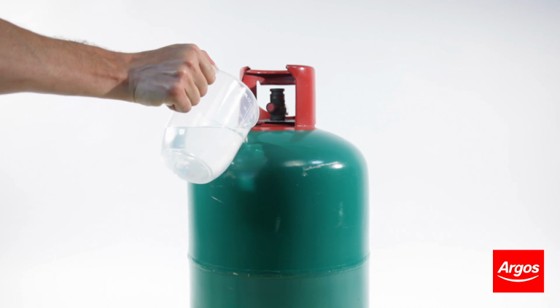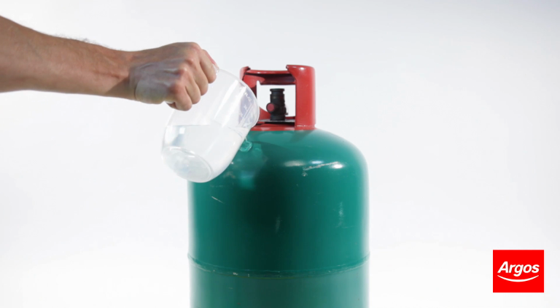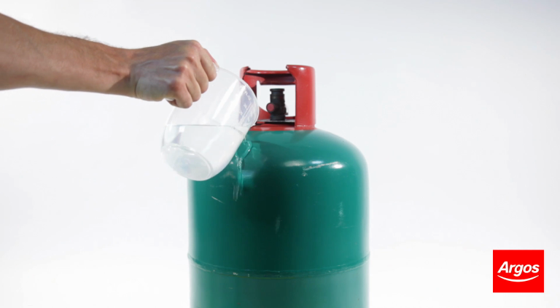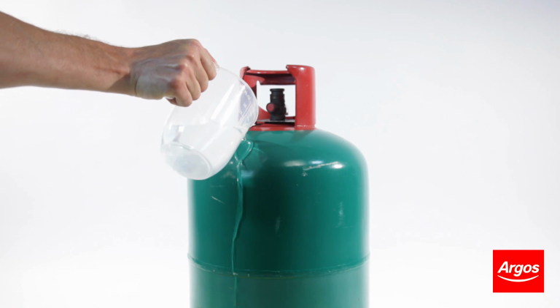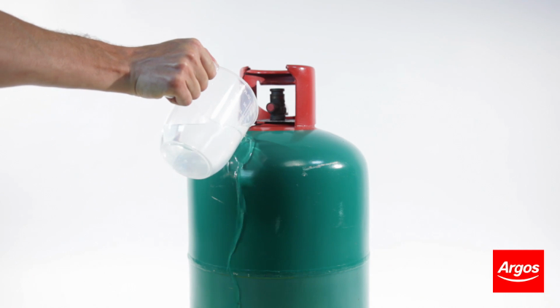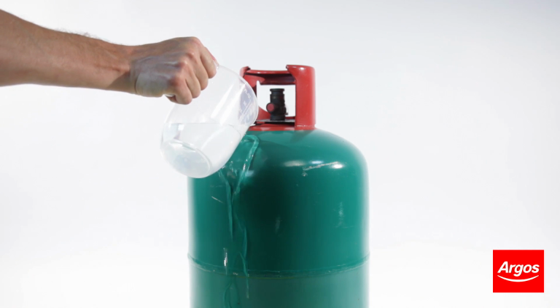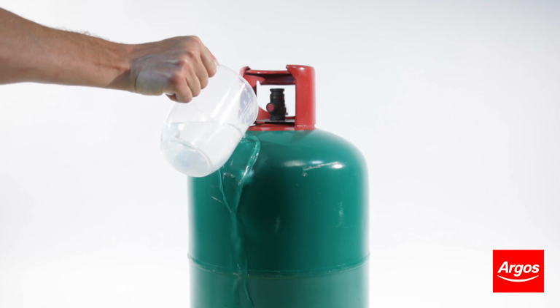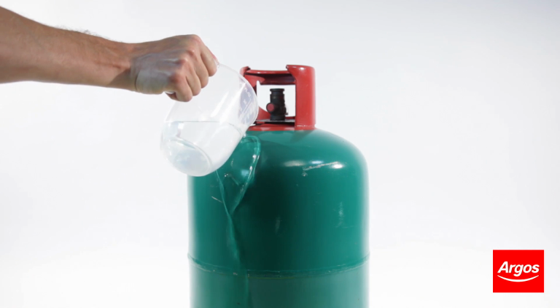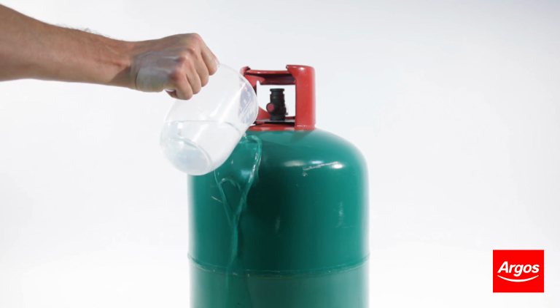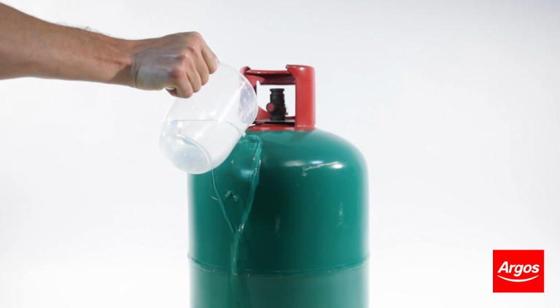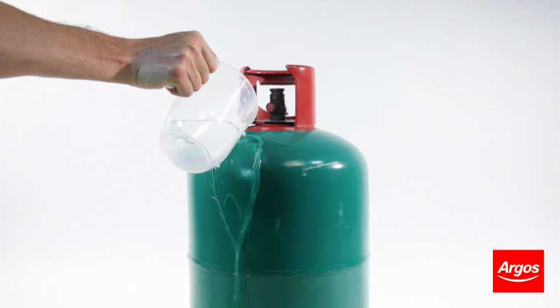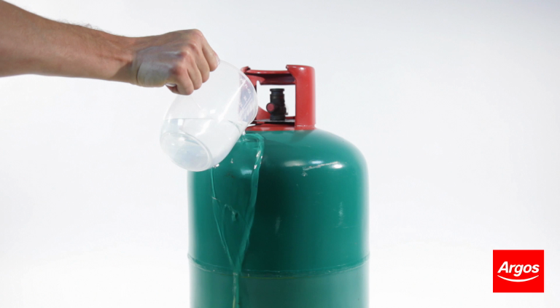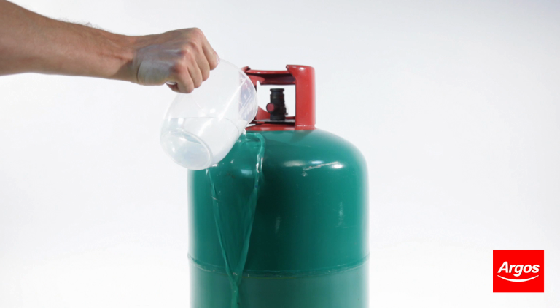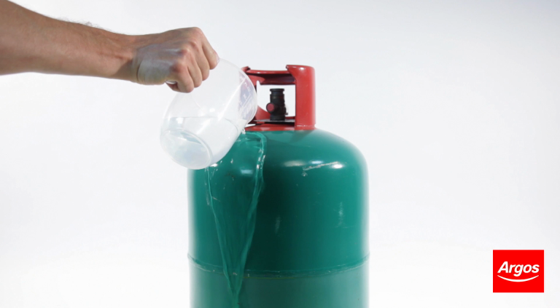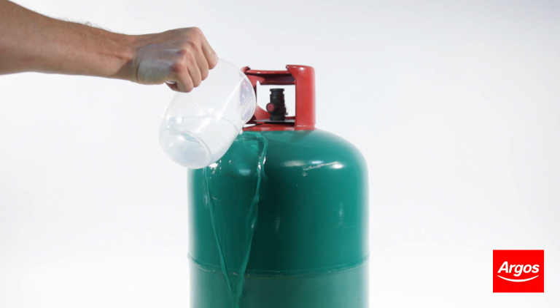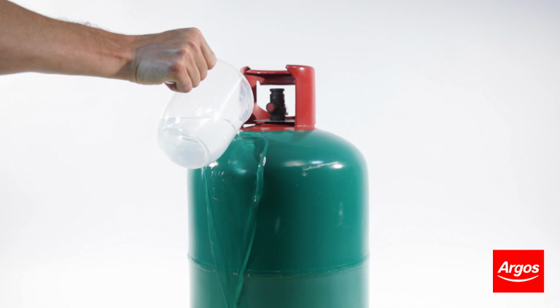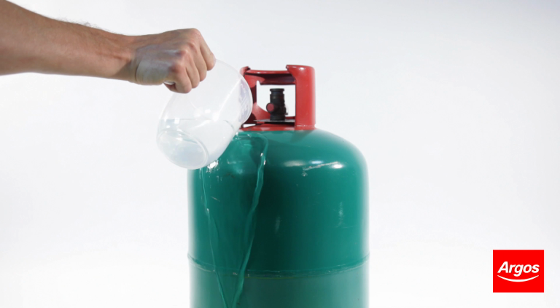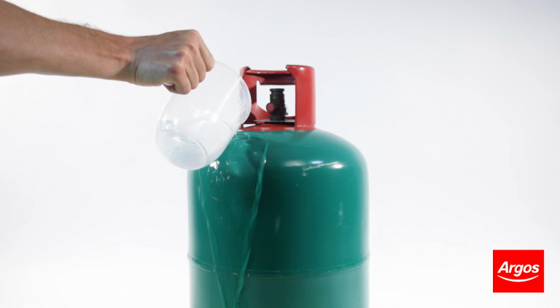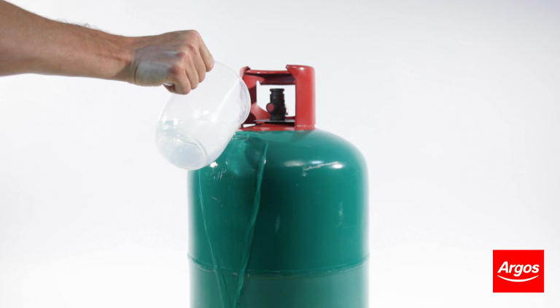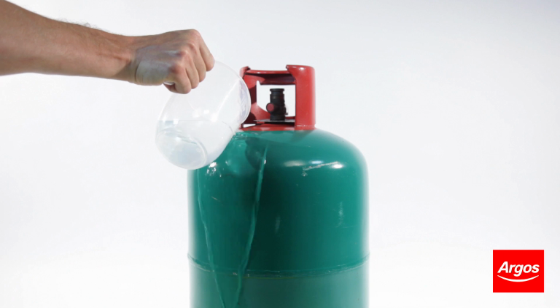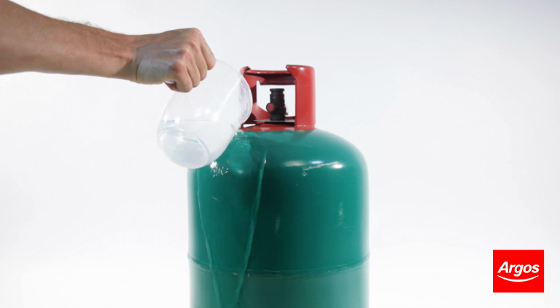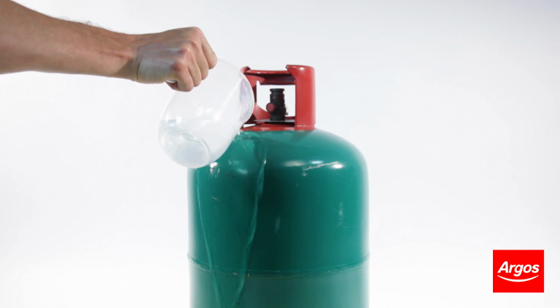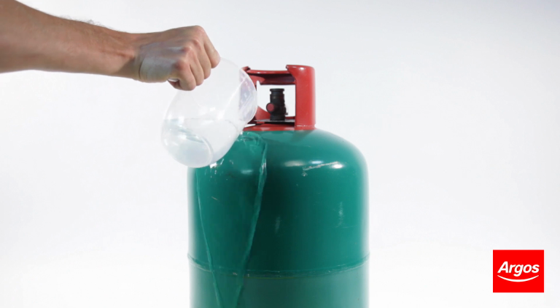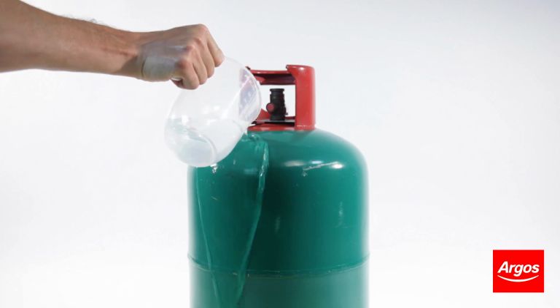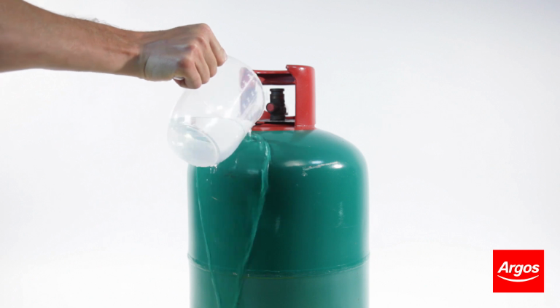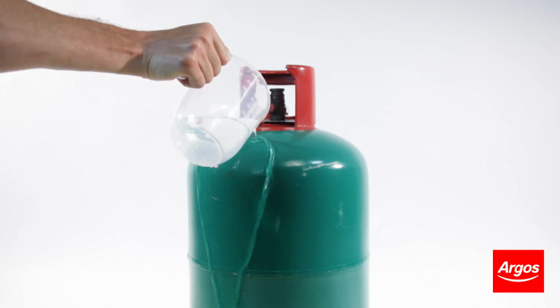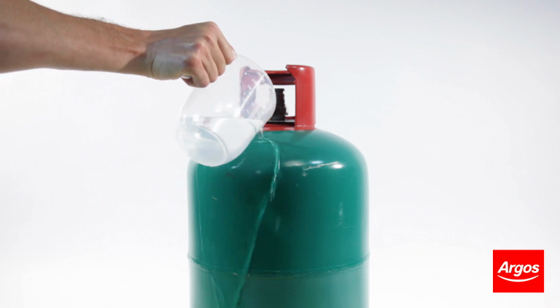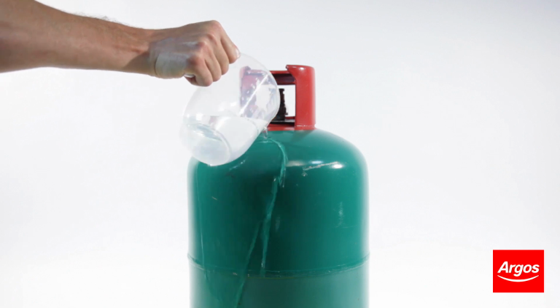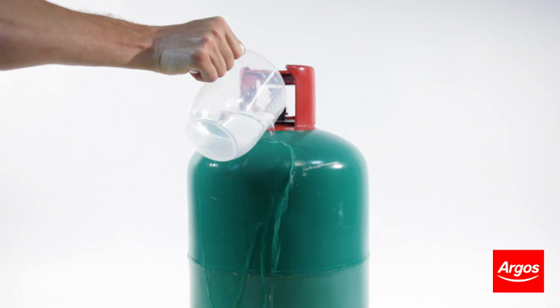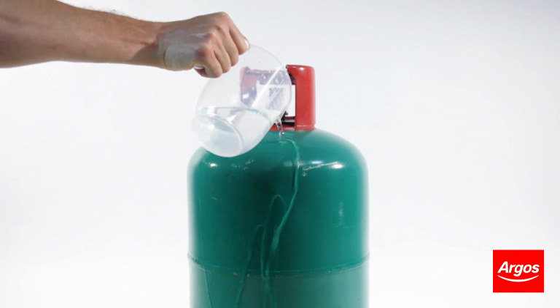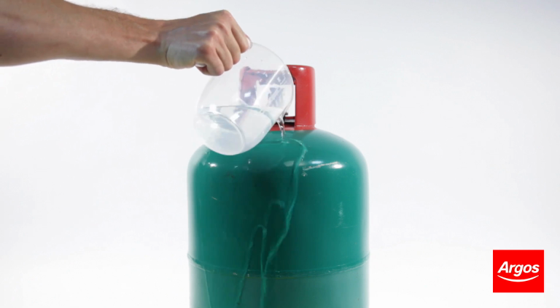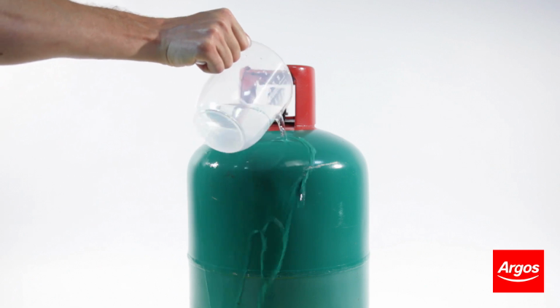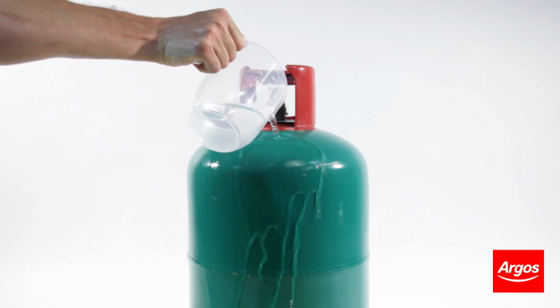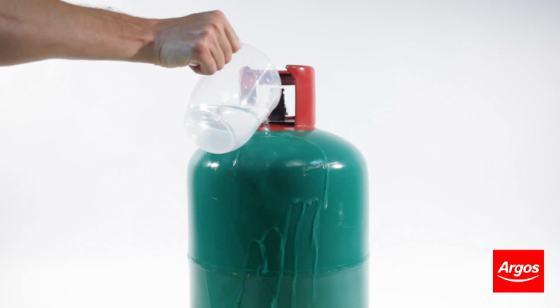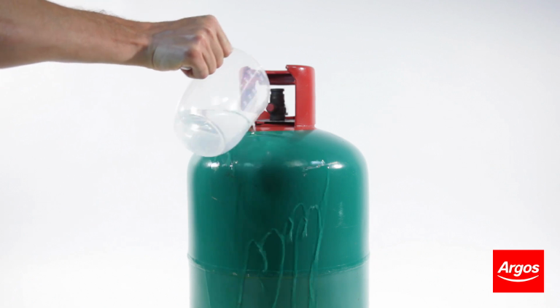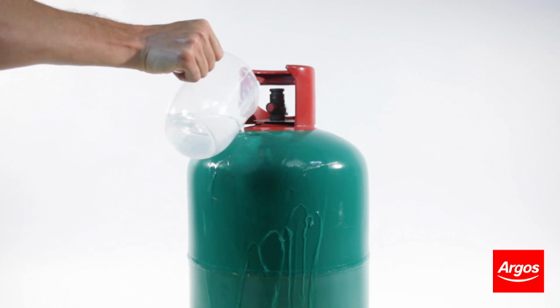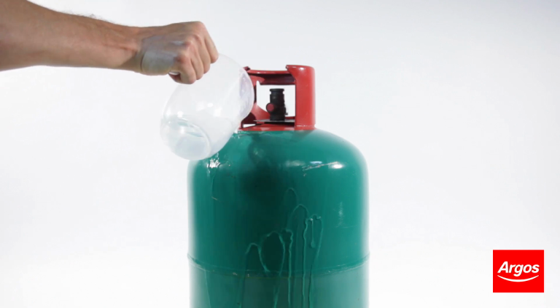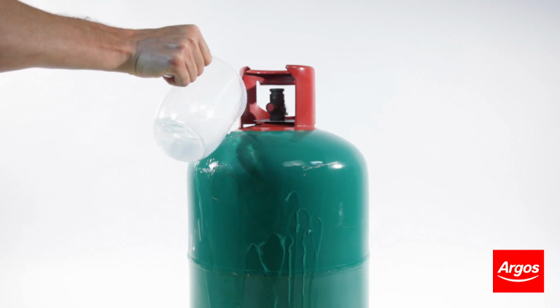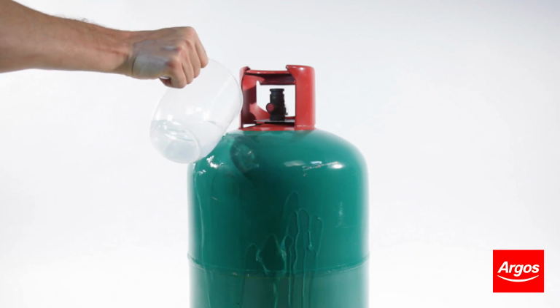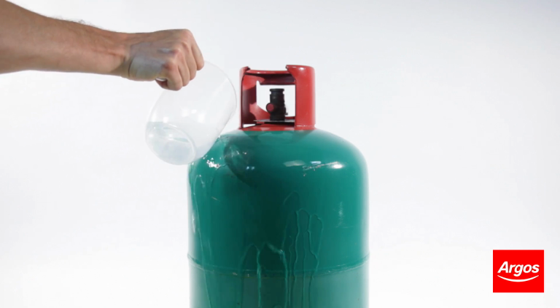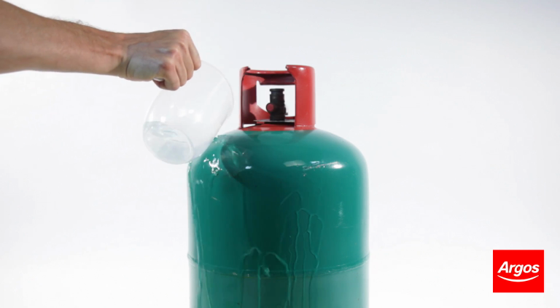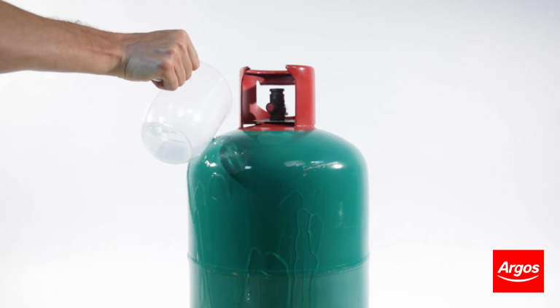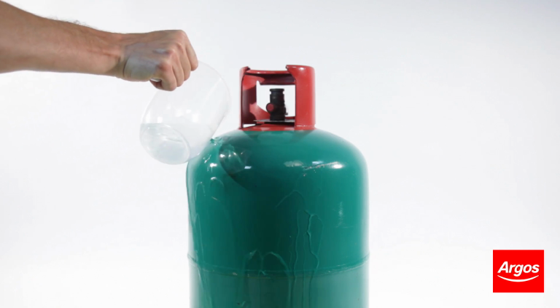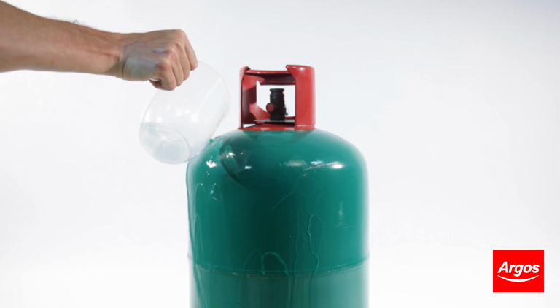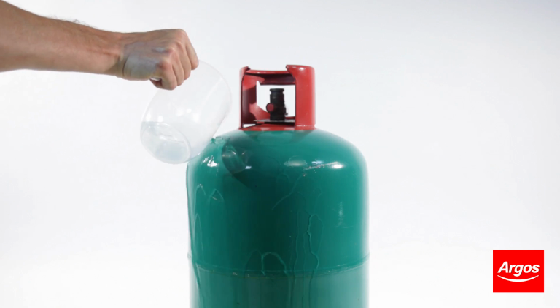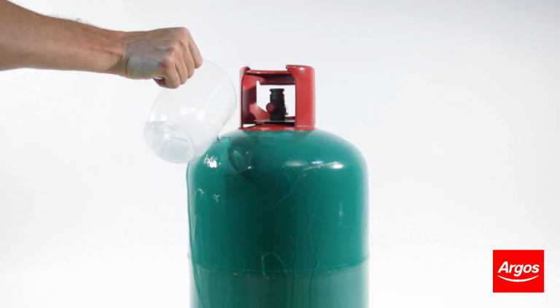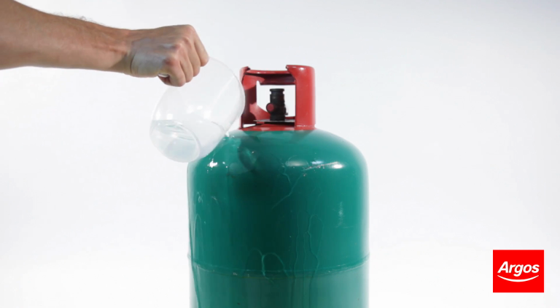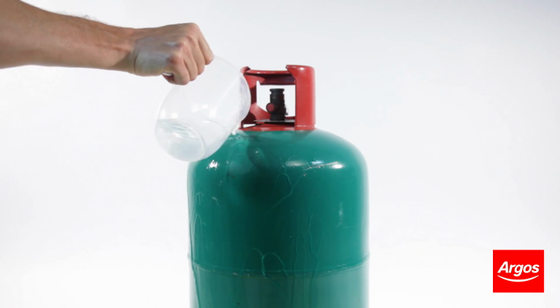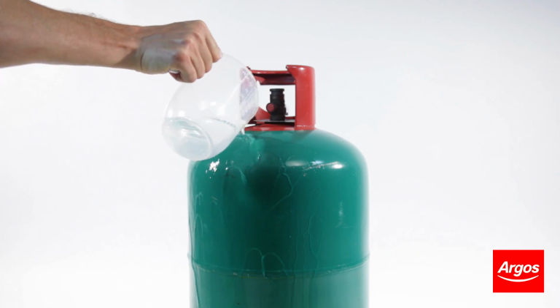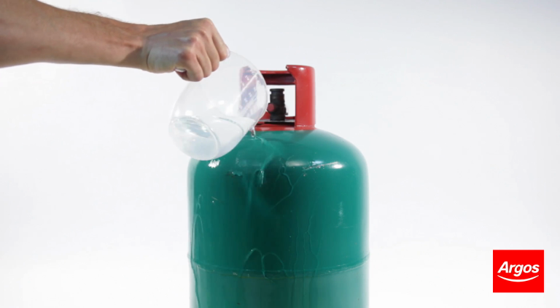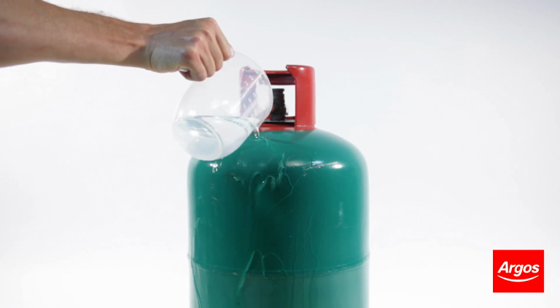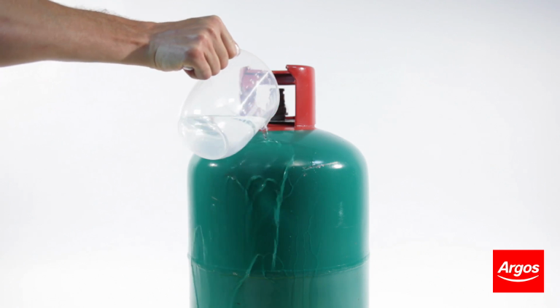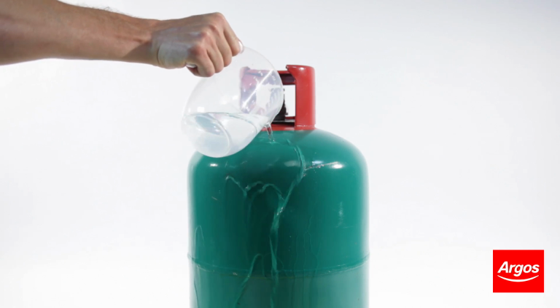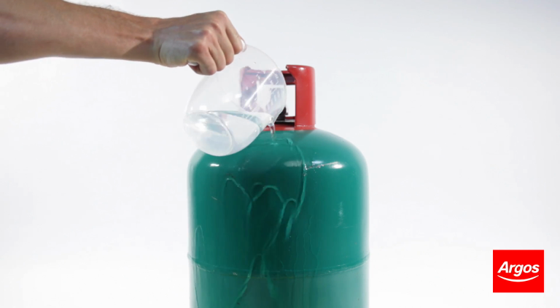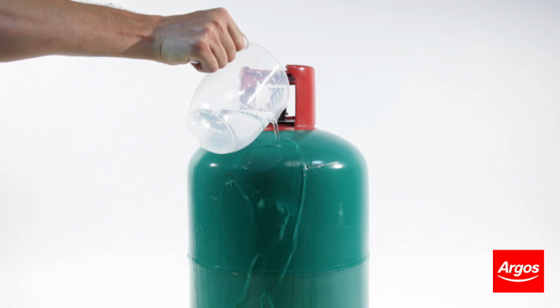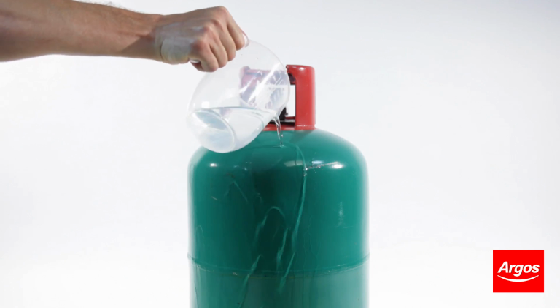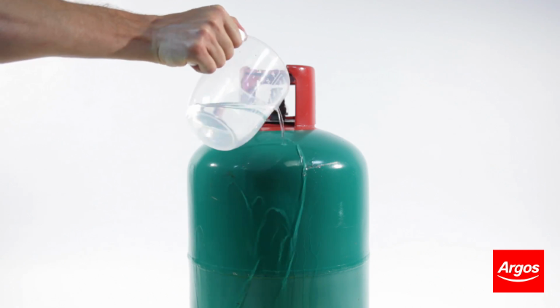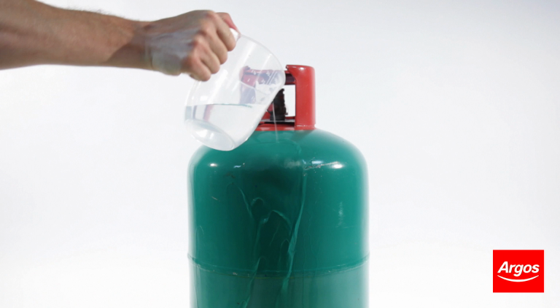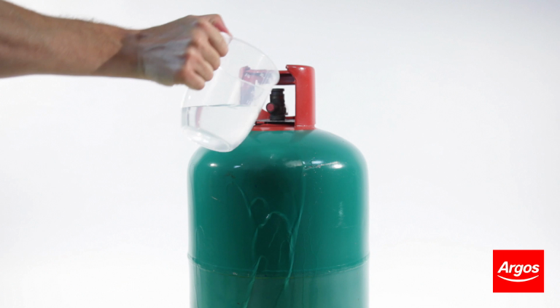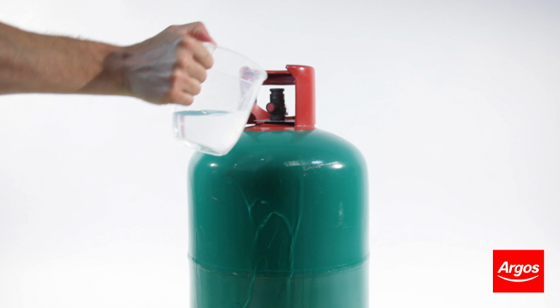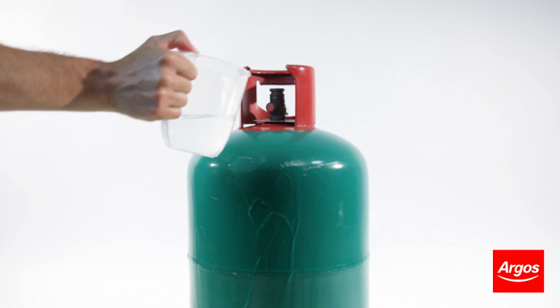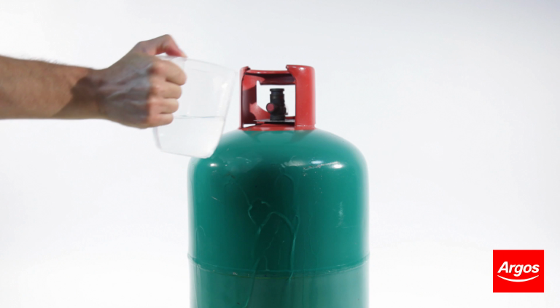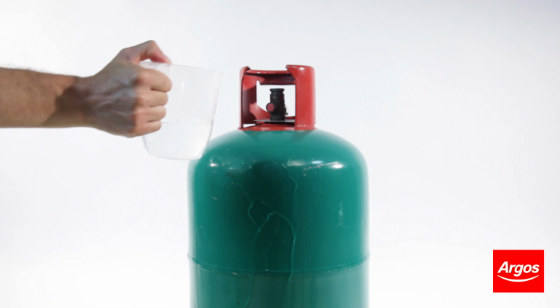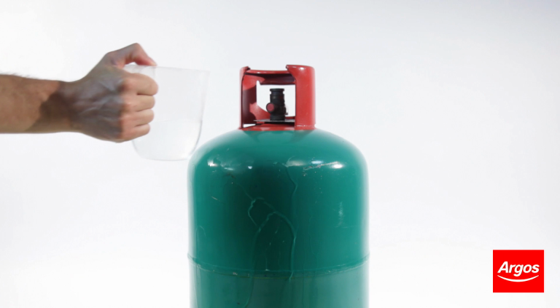Pour some of the water down one side of the gas cylinder. Now run your hand down the water-covered side.